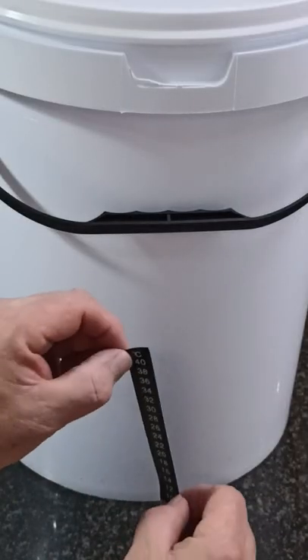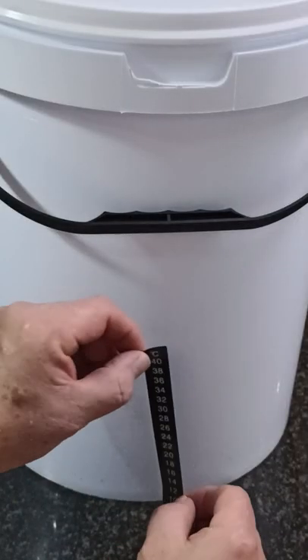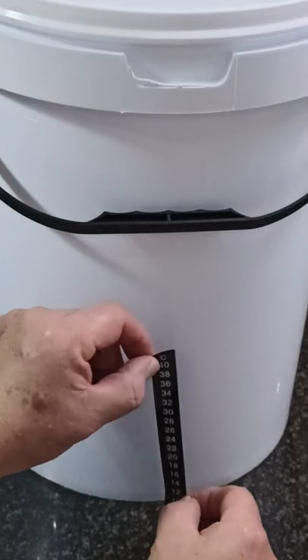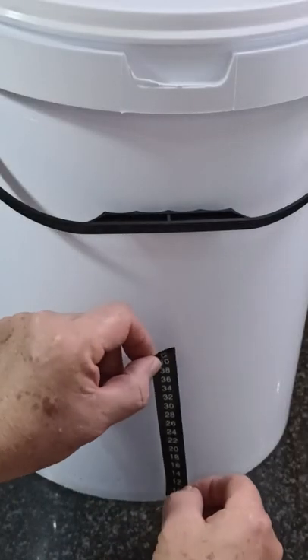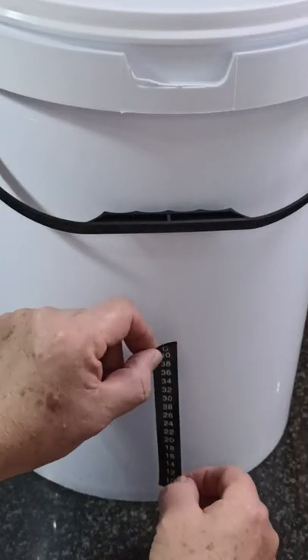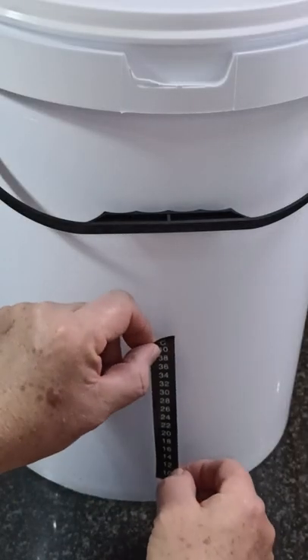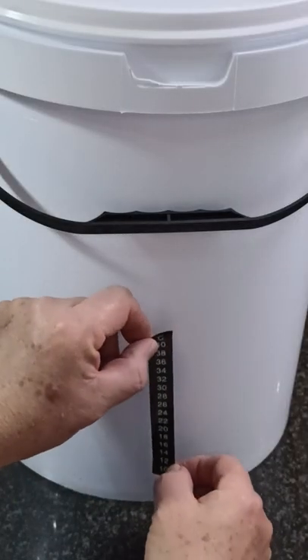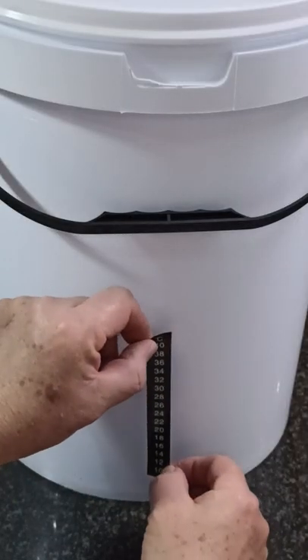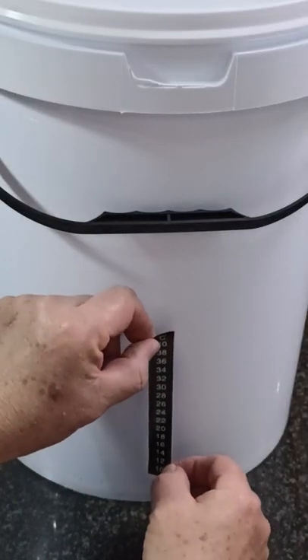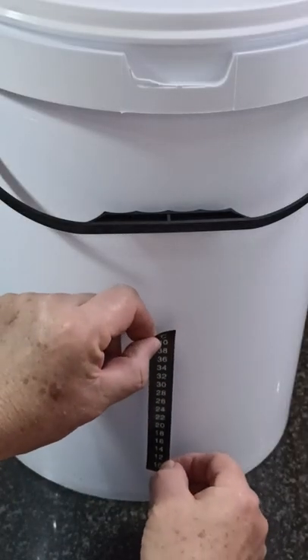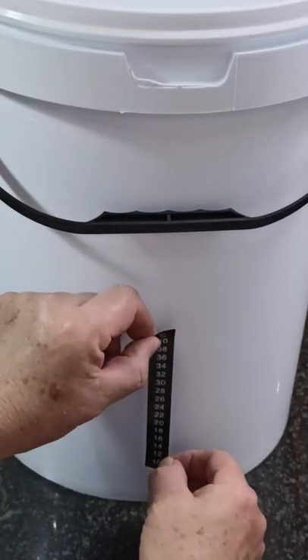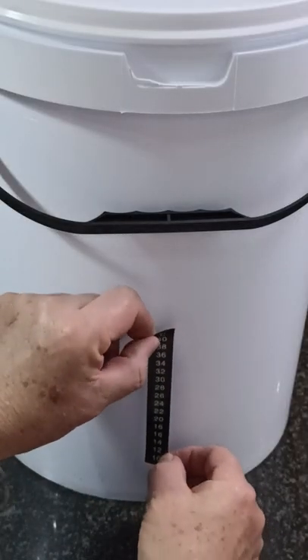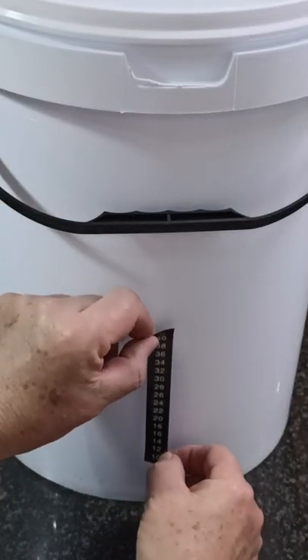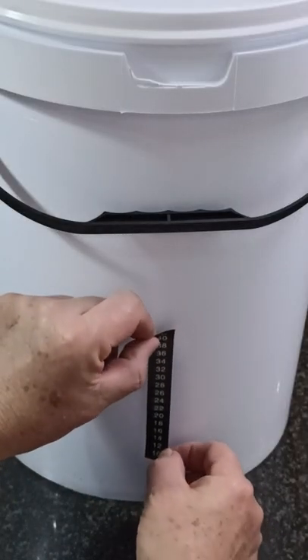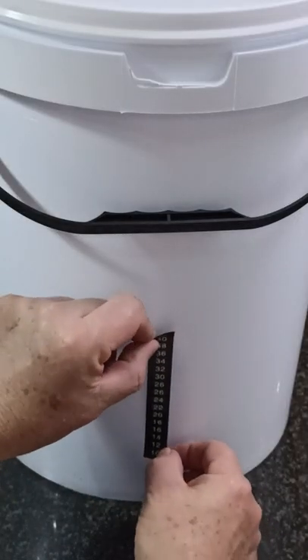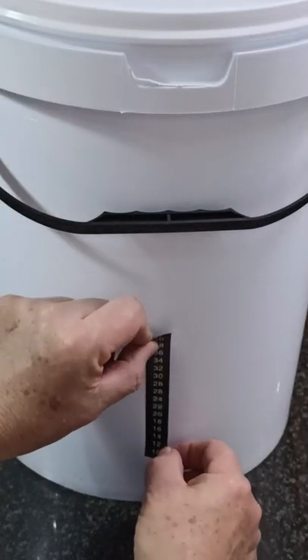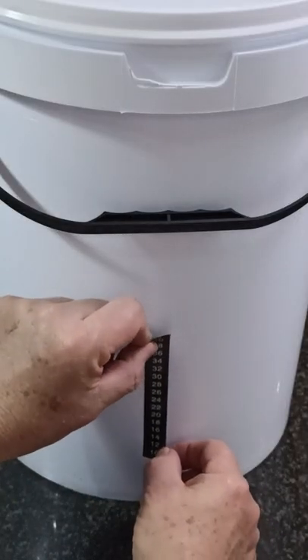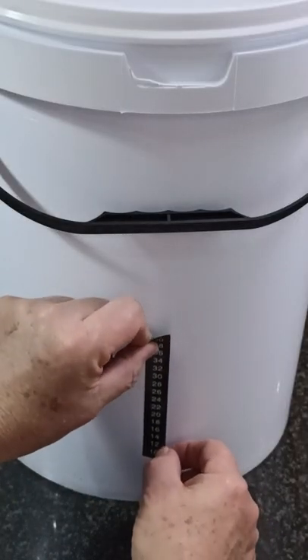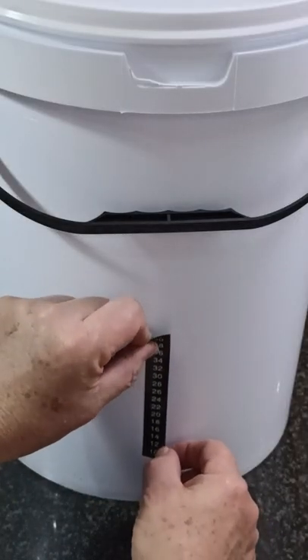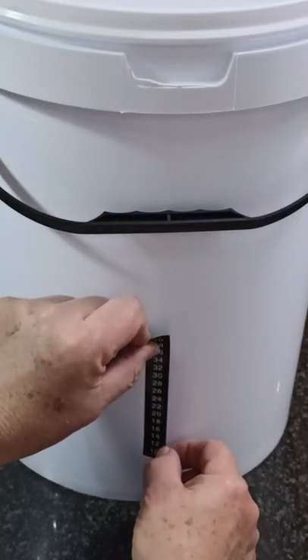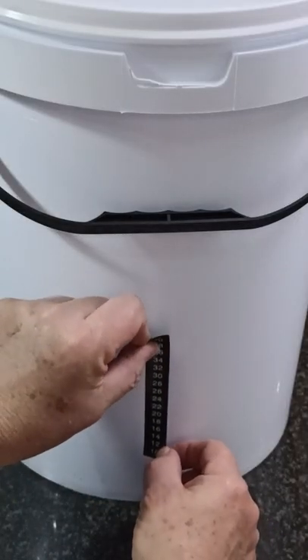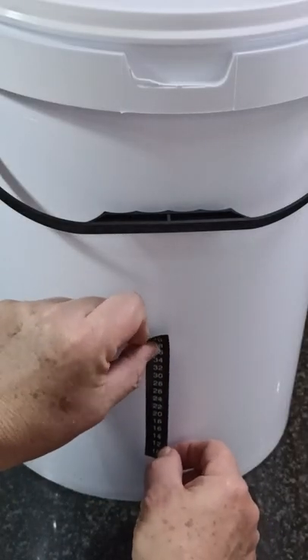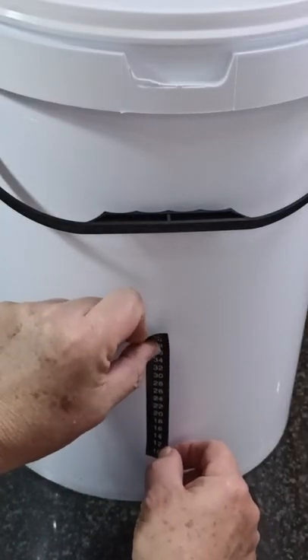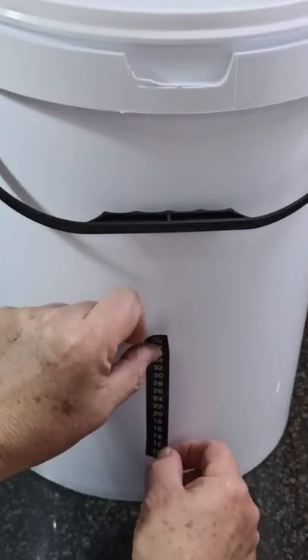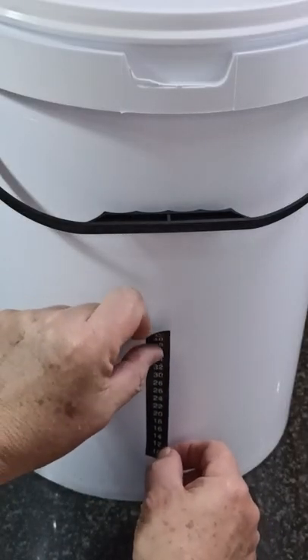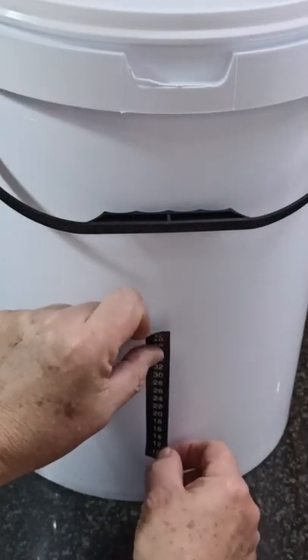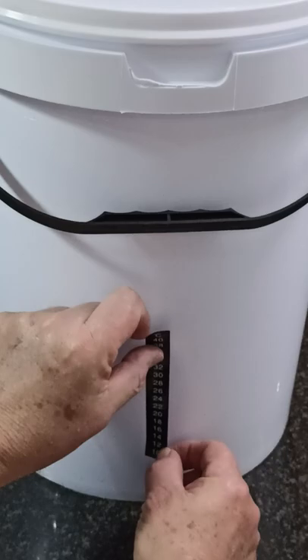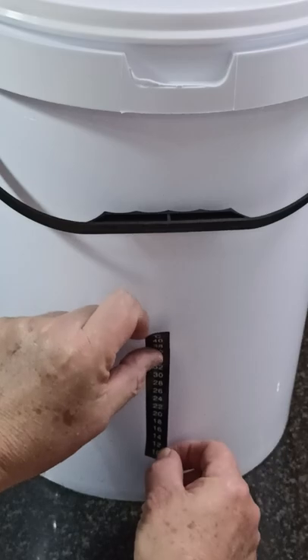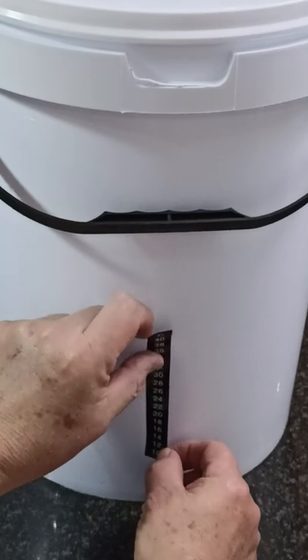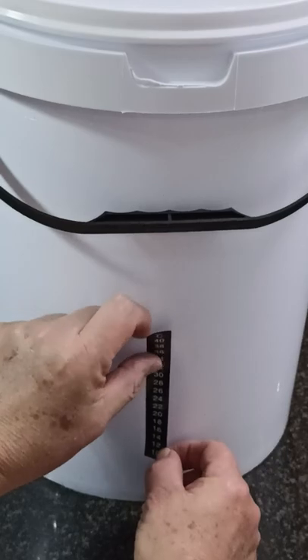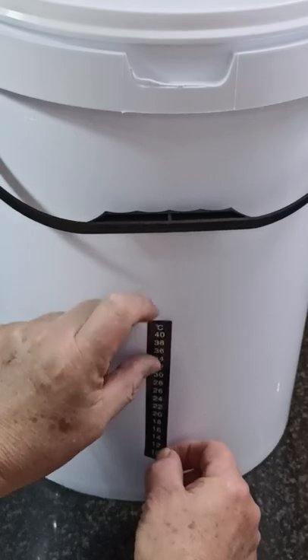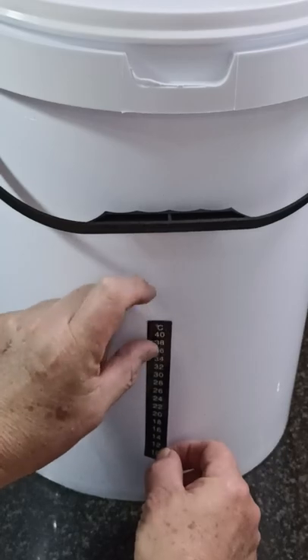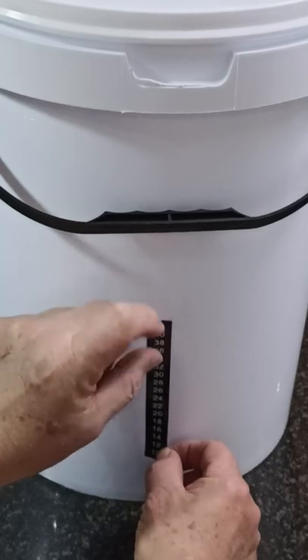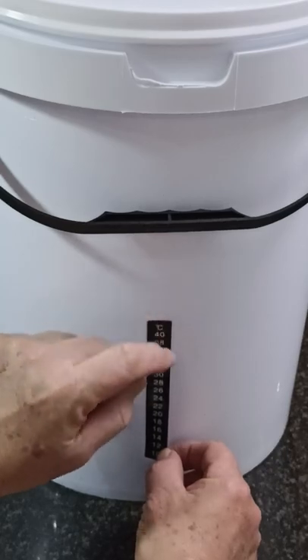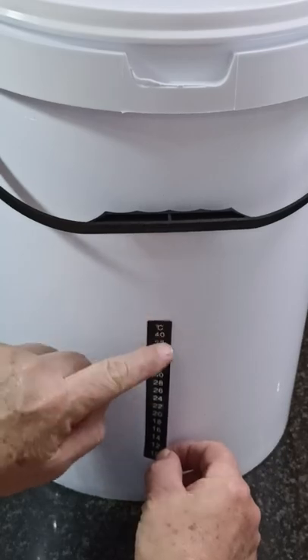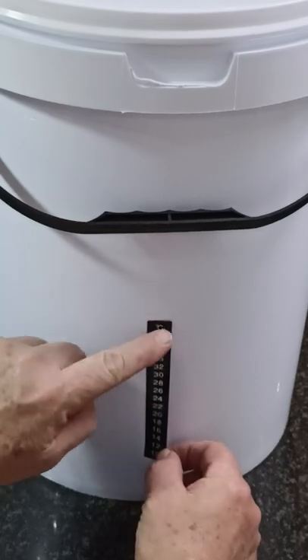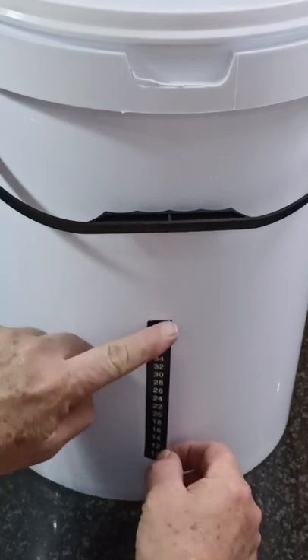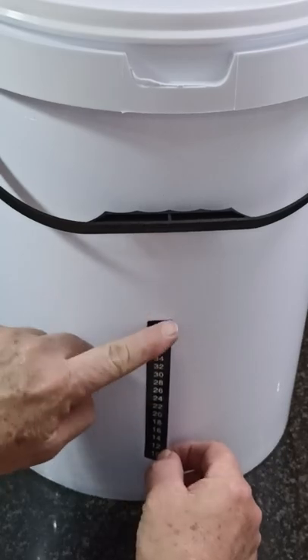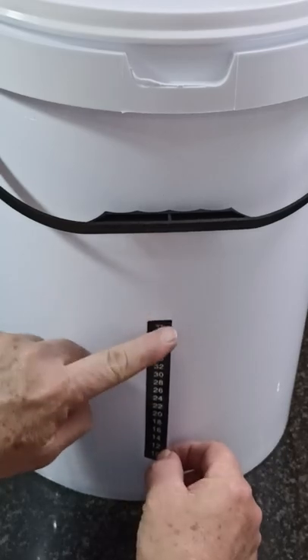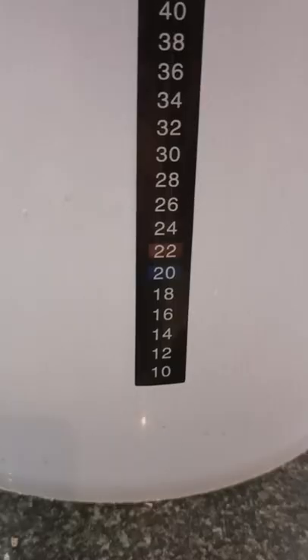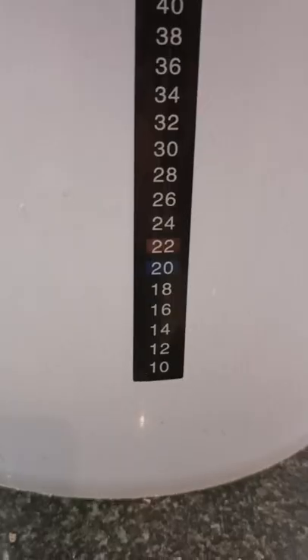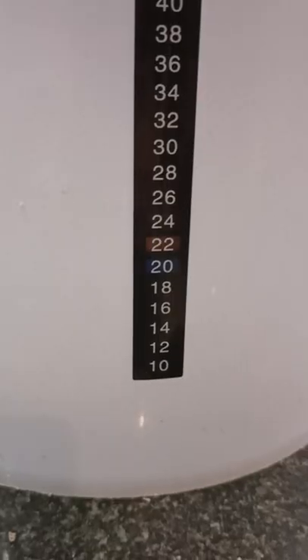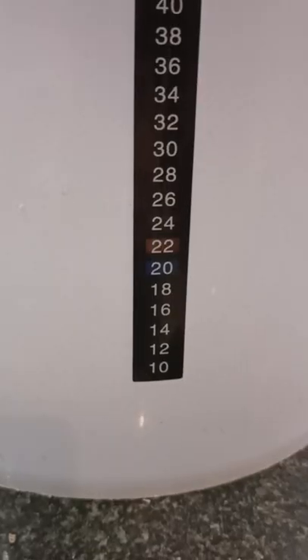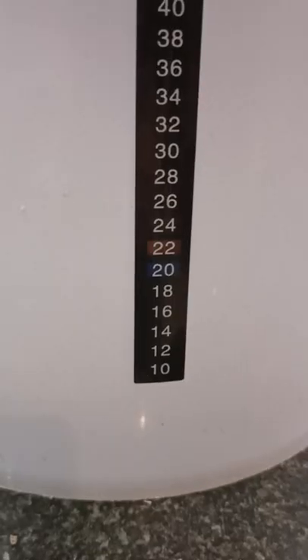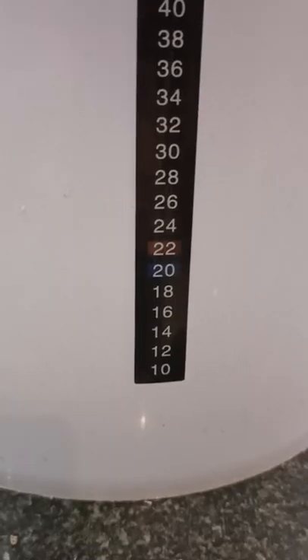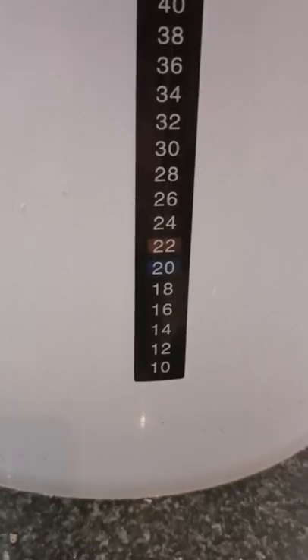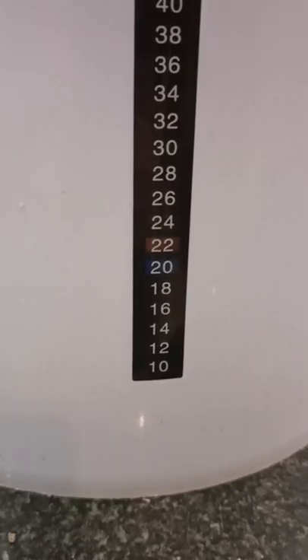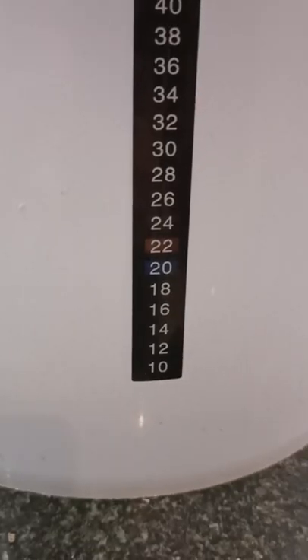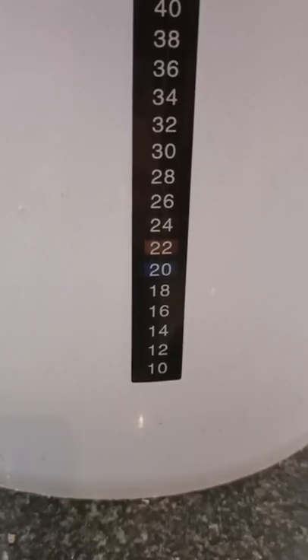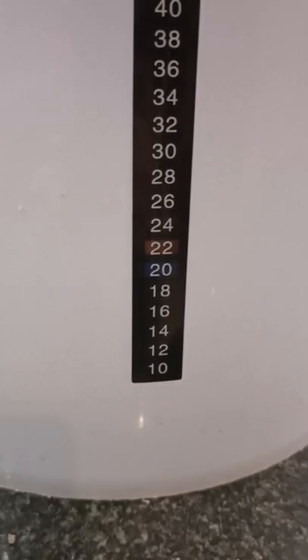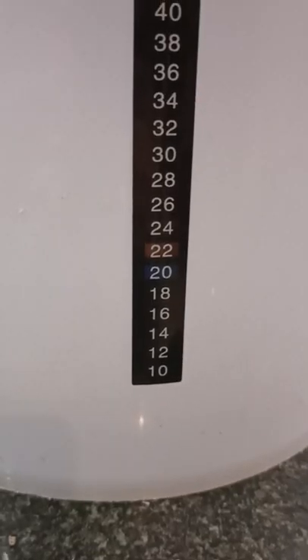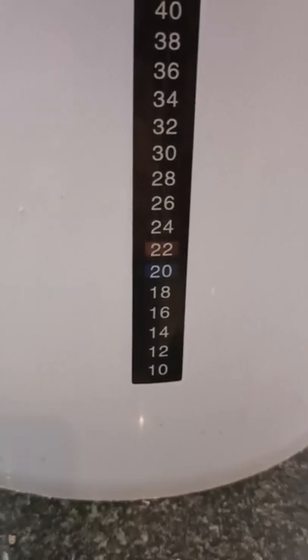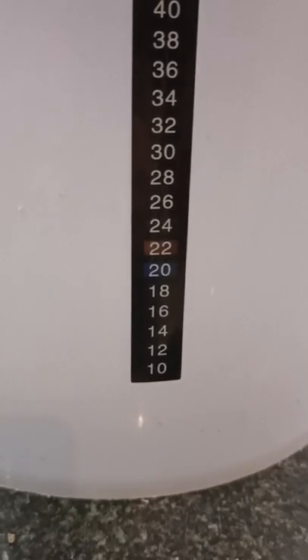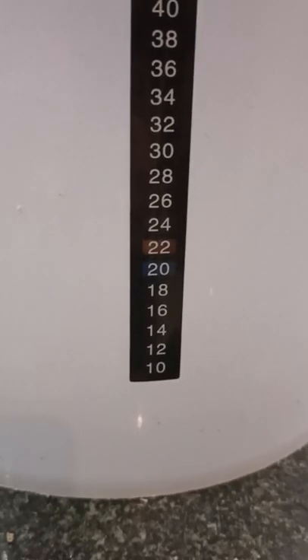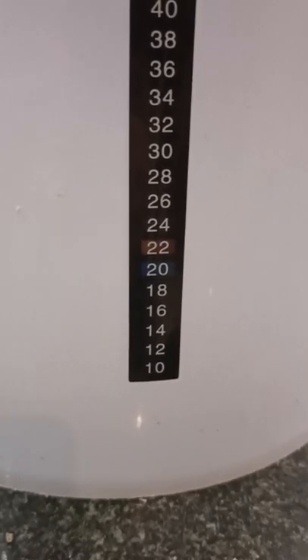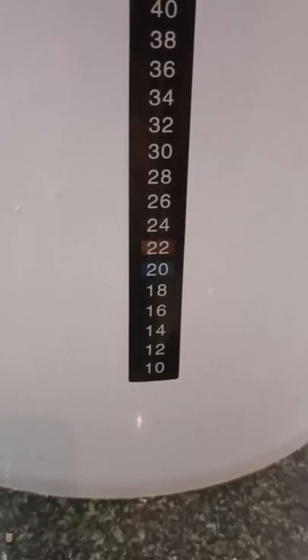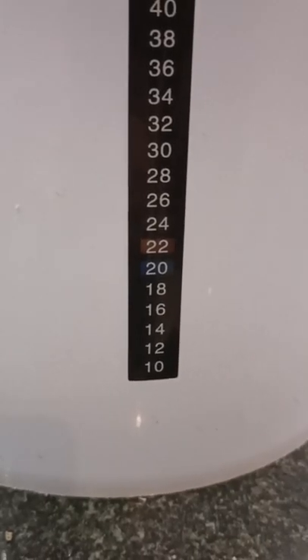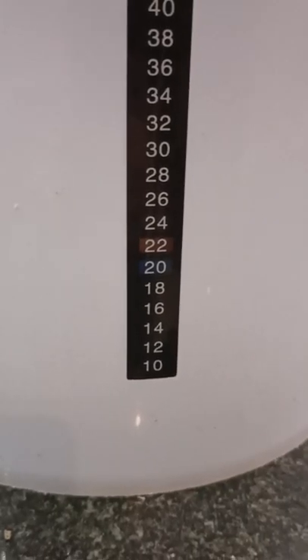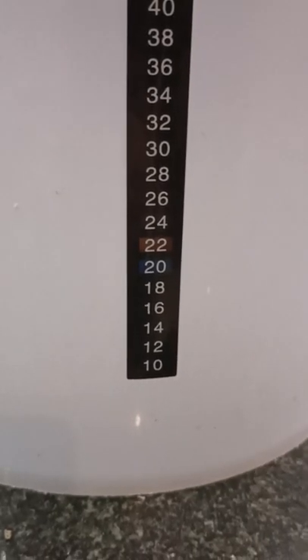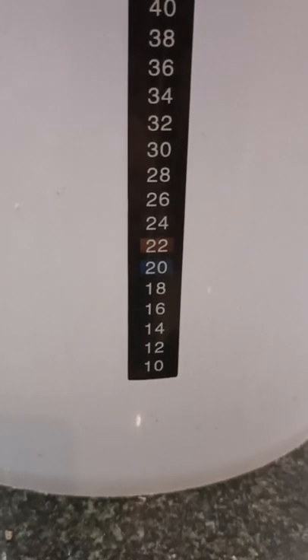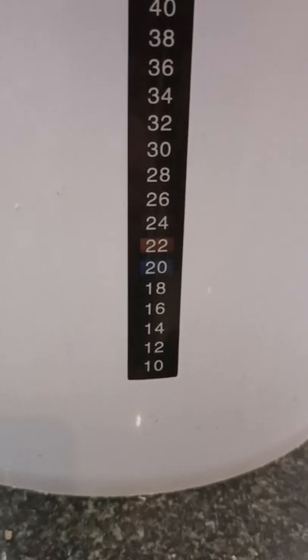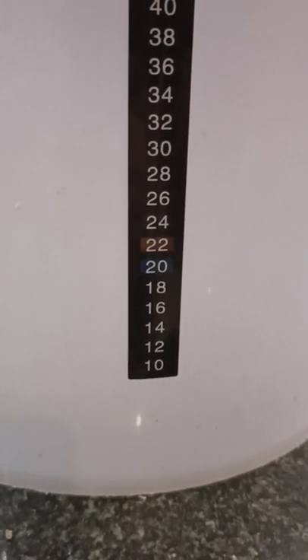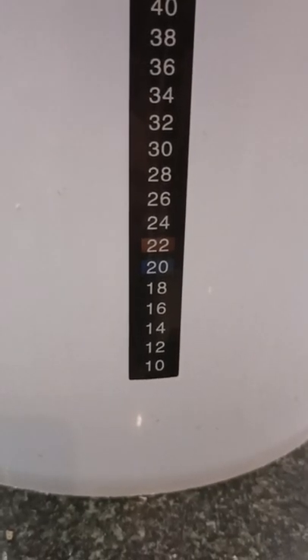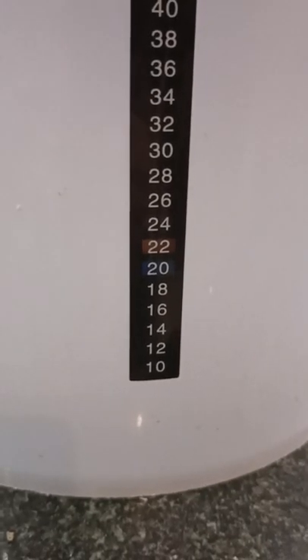This is a new sanitised bucket and I fit a strip adhesive thermometer. The current room temperature is 22 degrees.